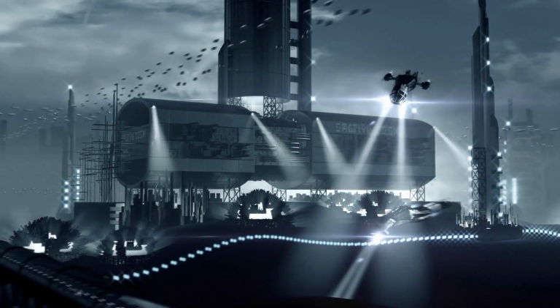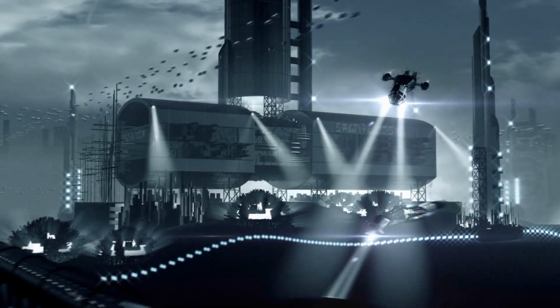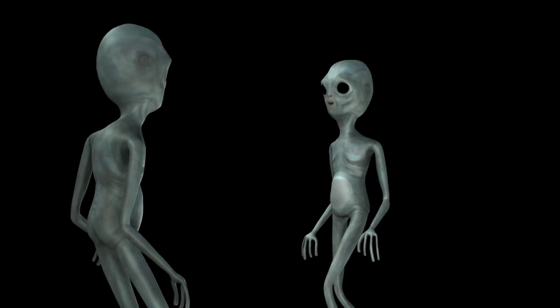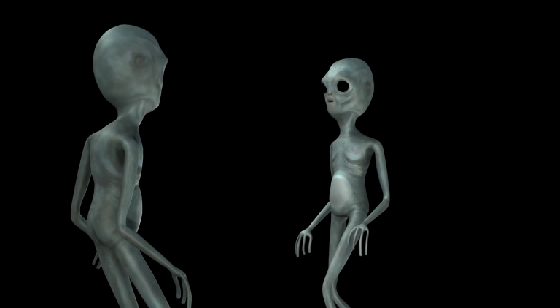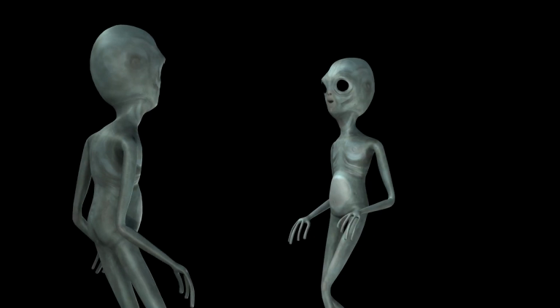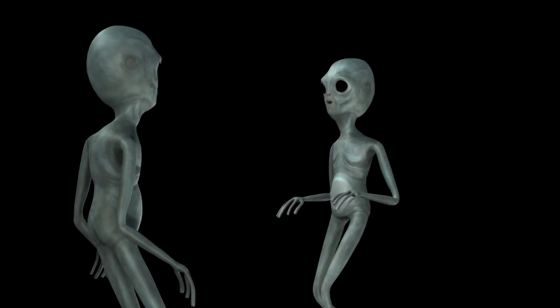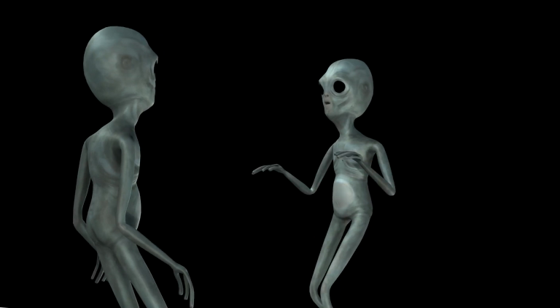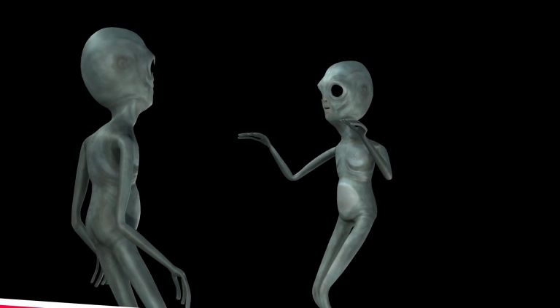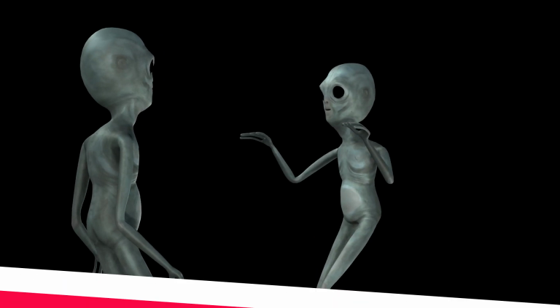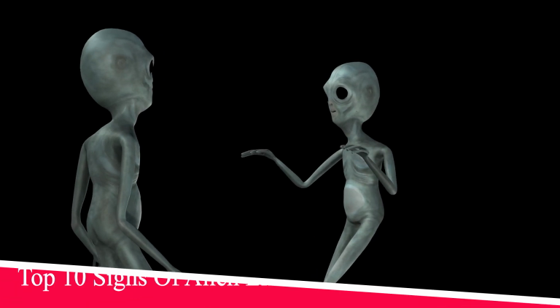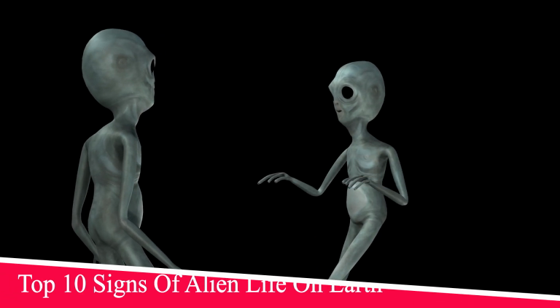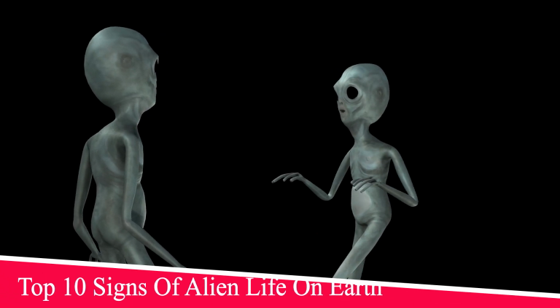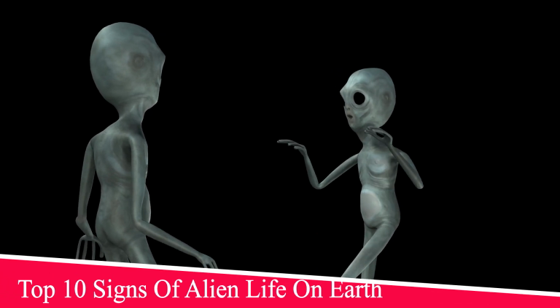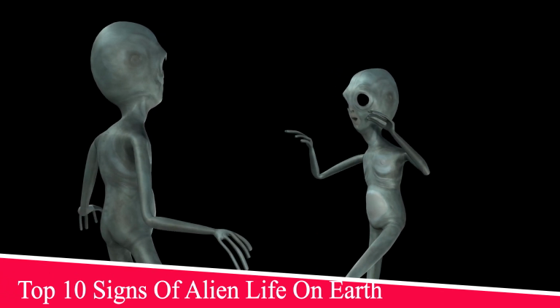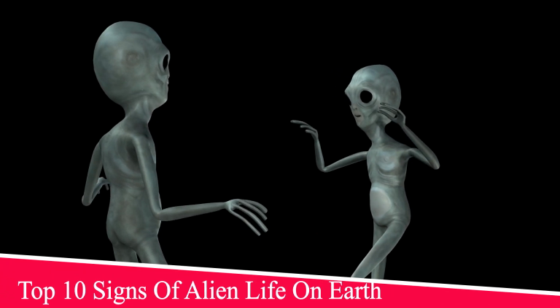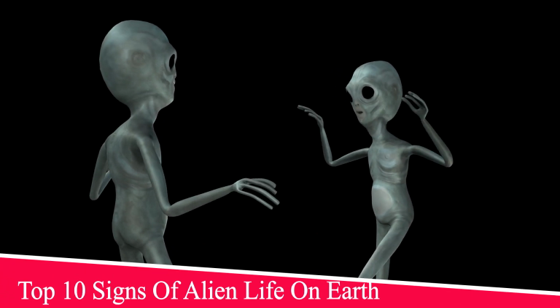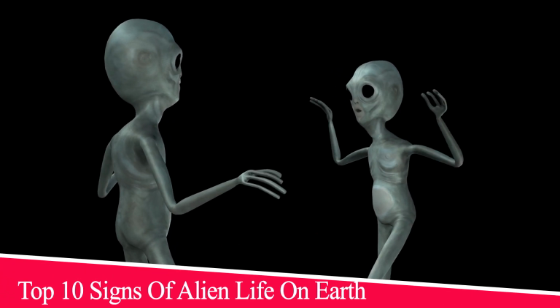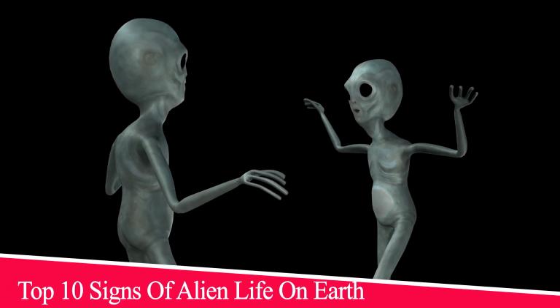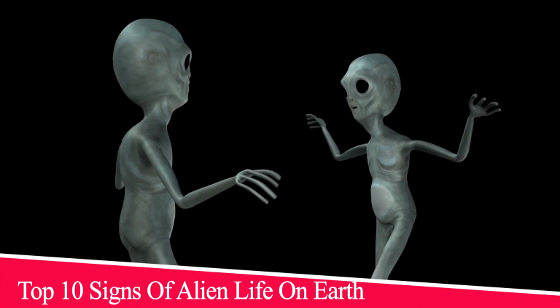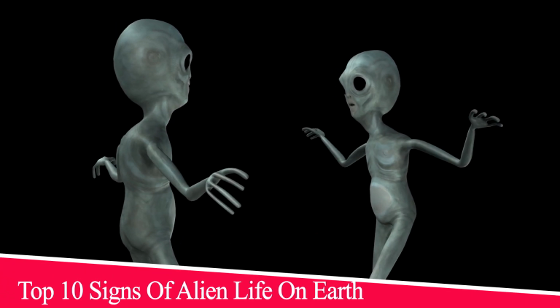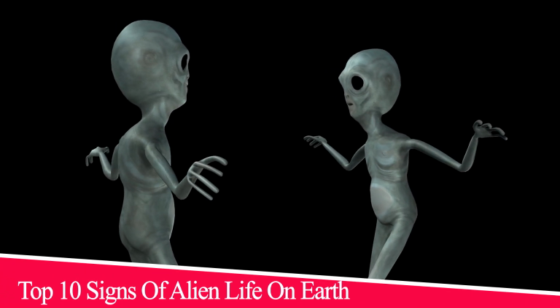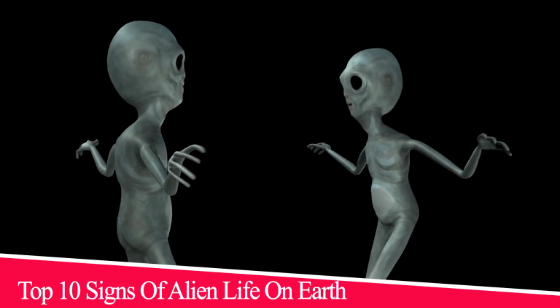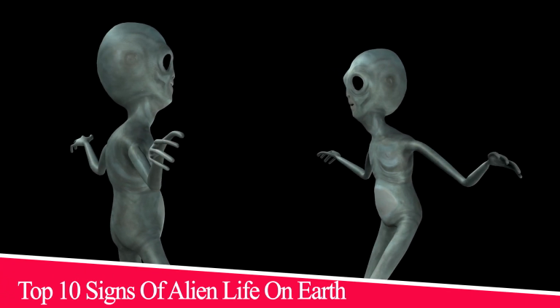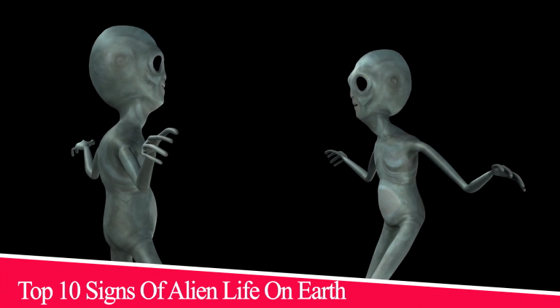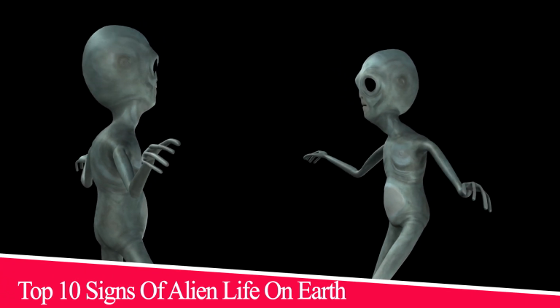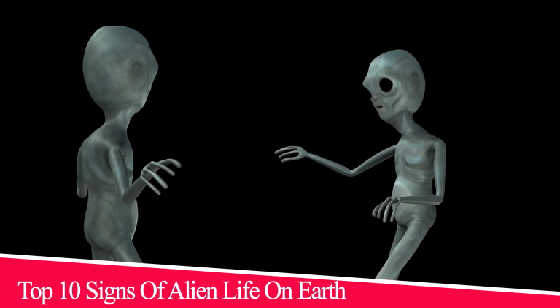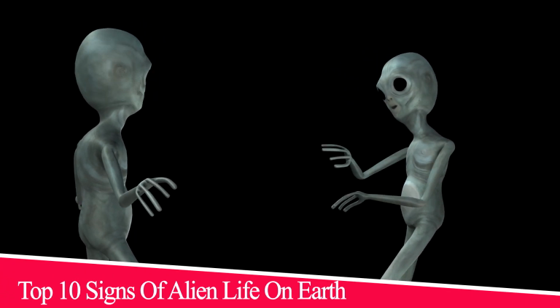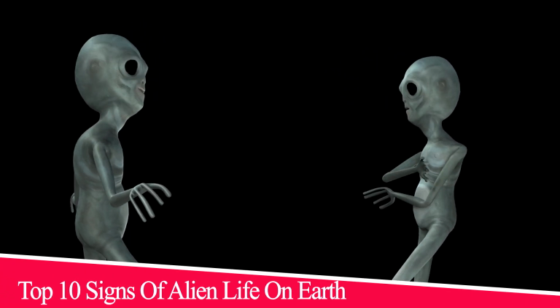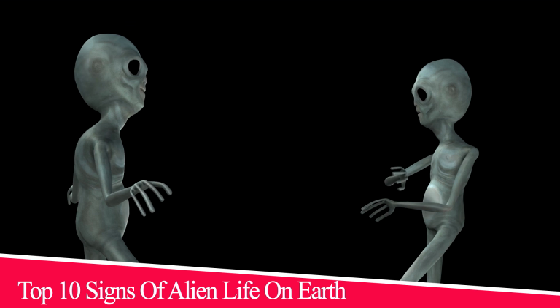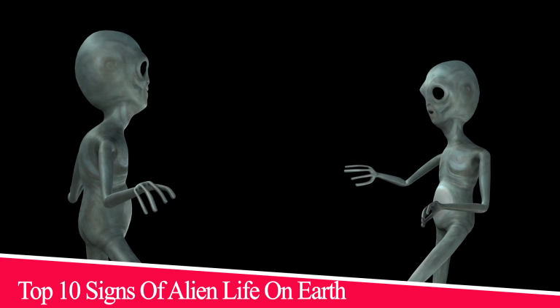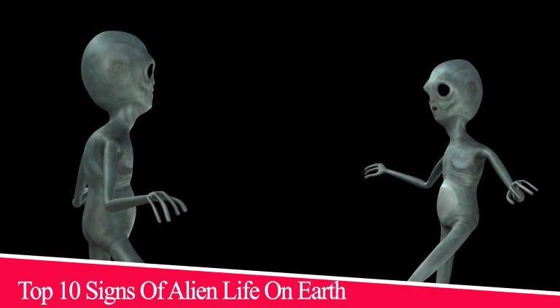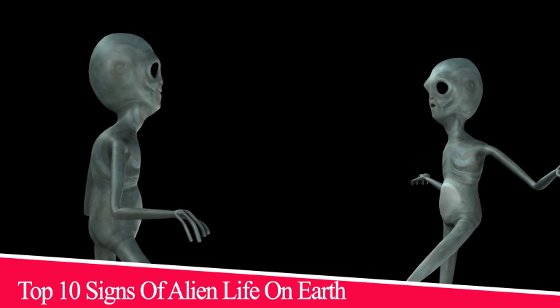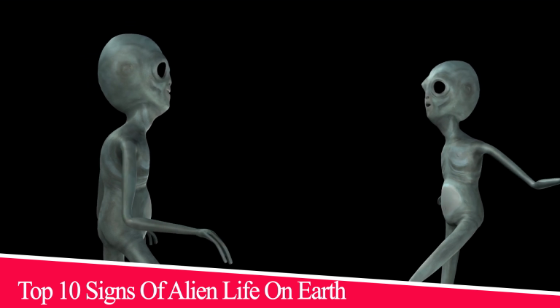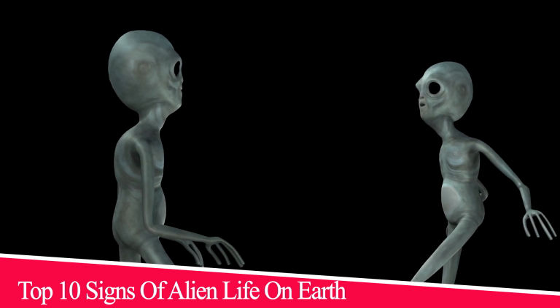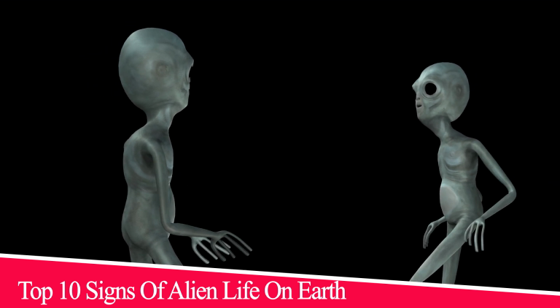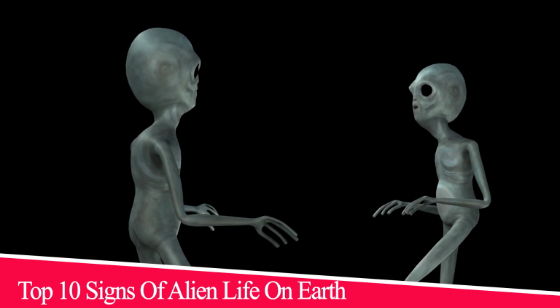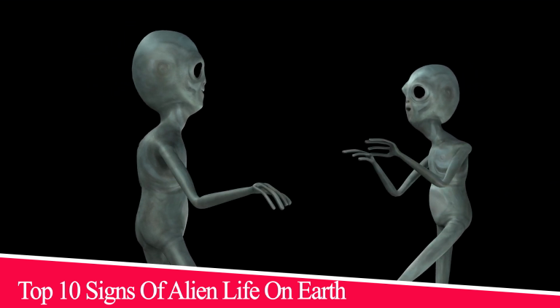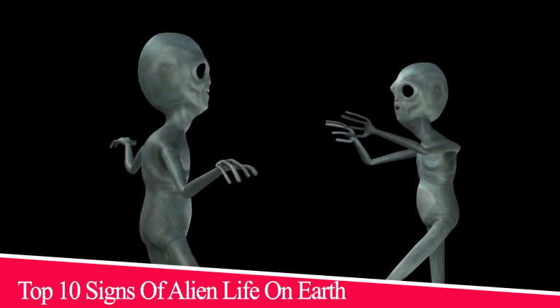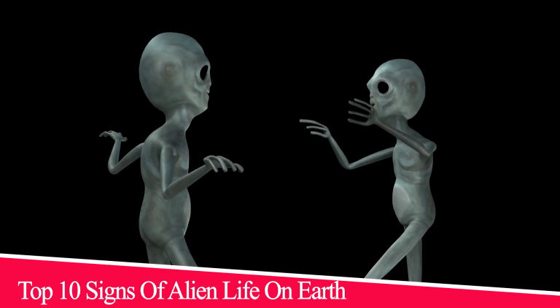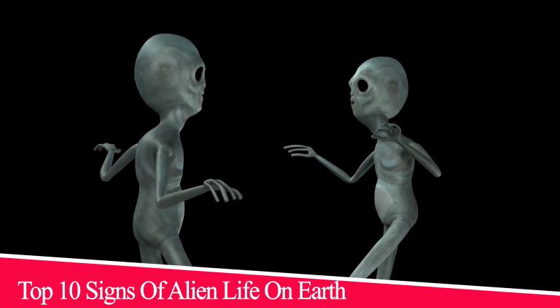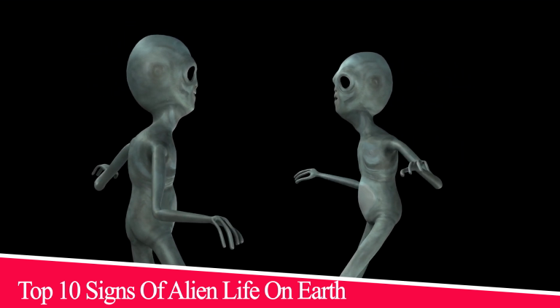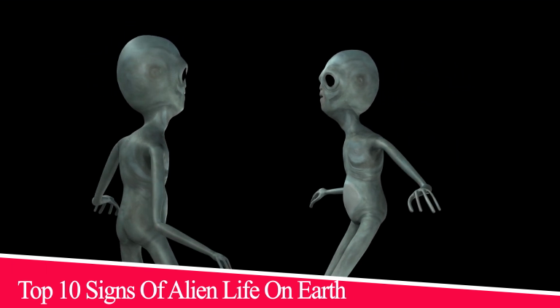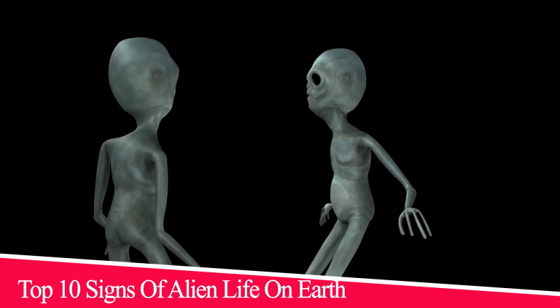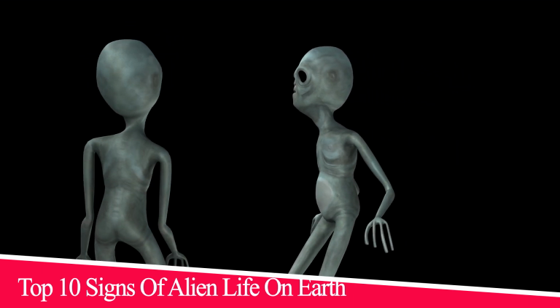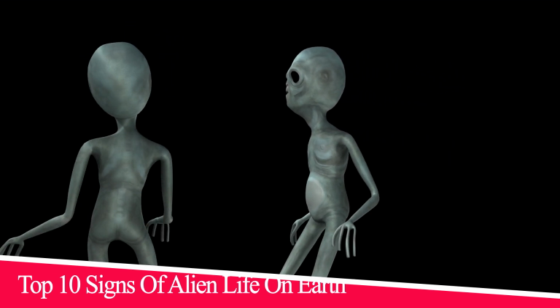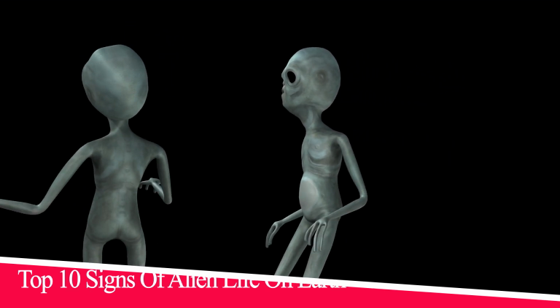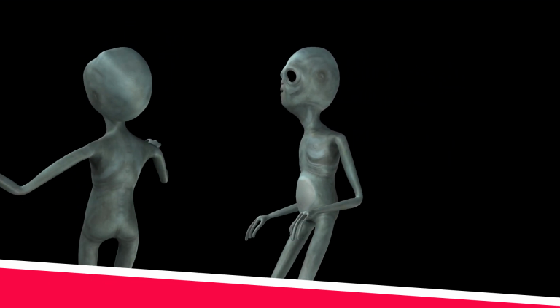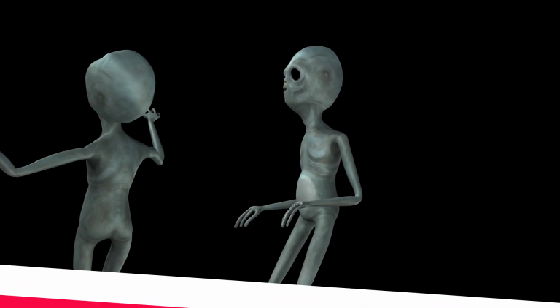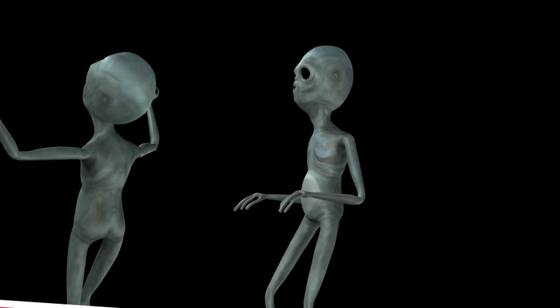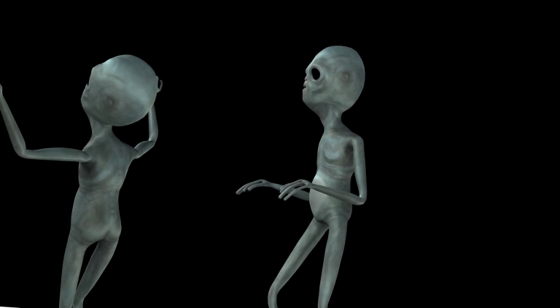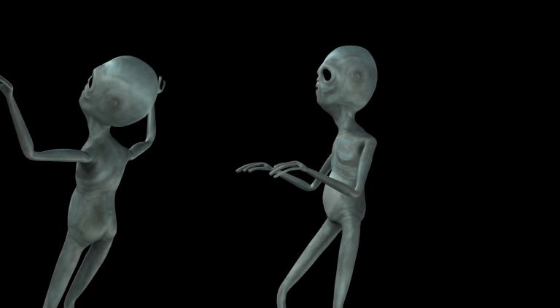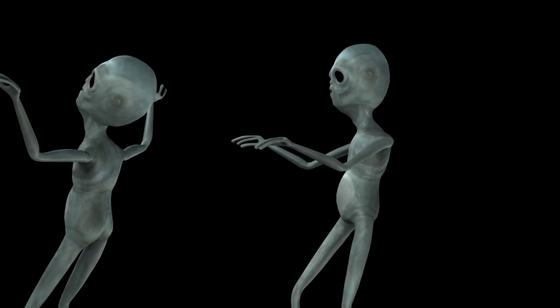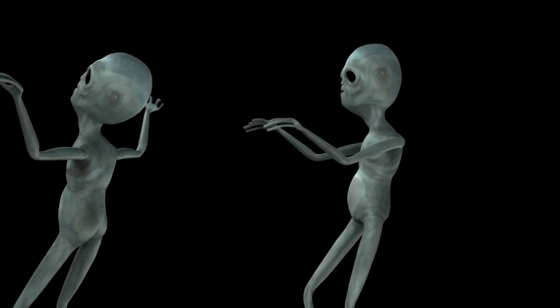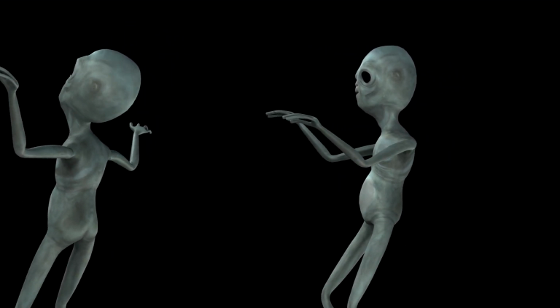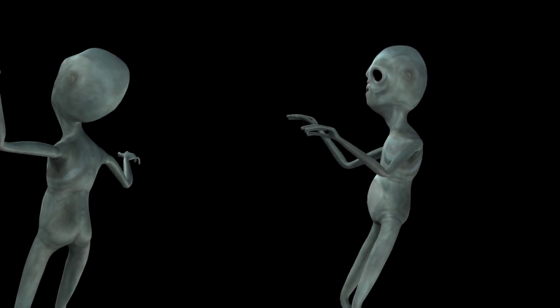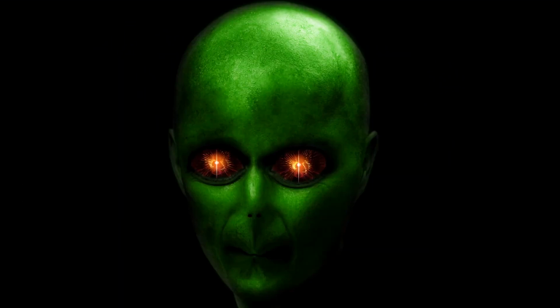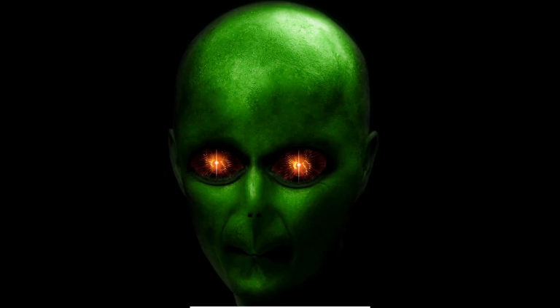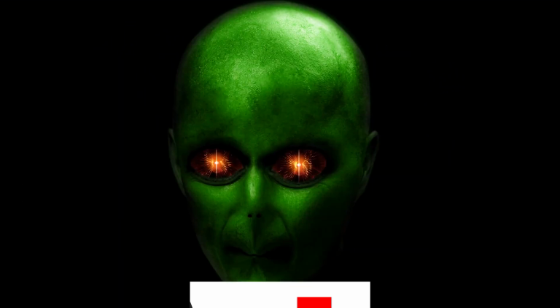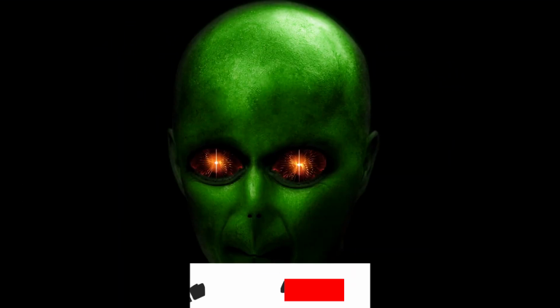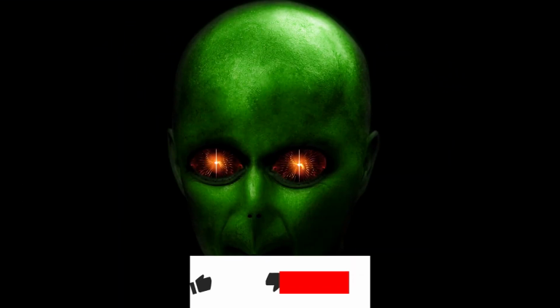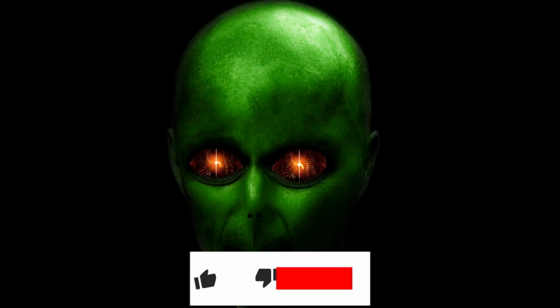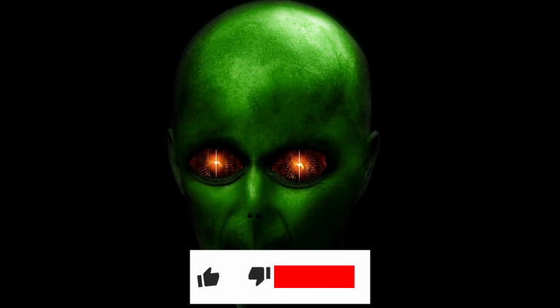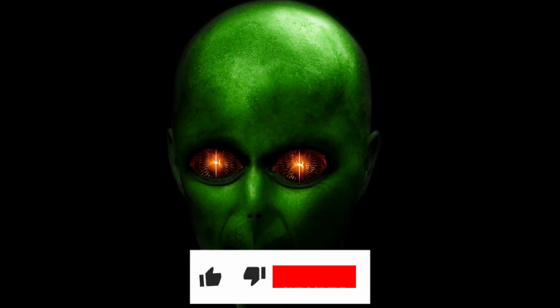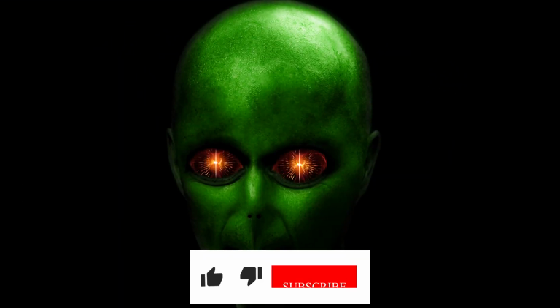Today, we will let you know about the top 10 signs of alien life on Earth.